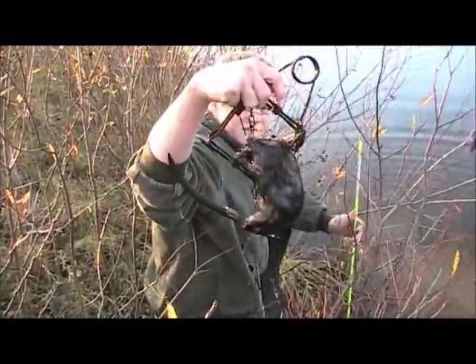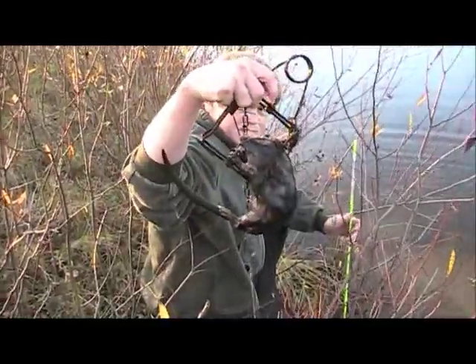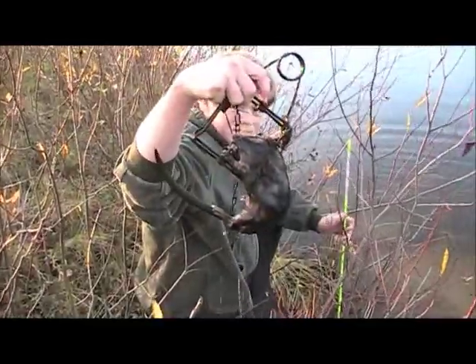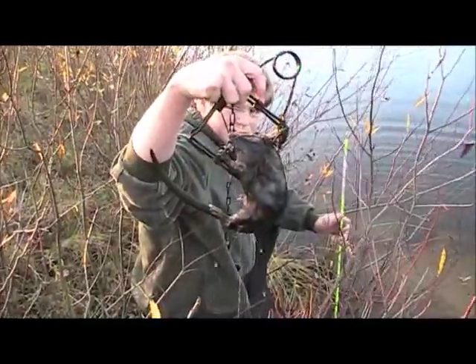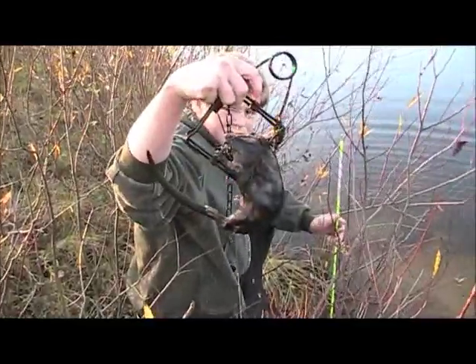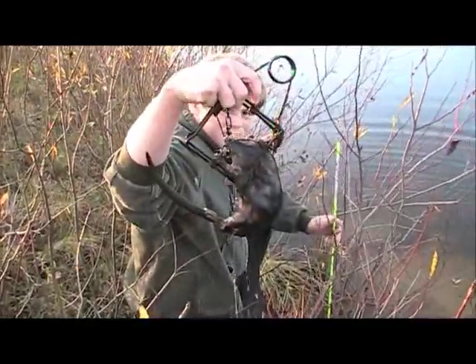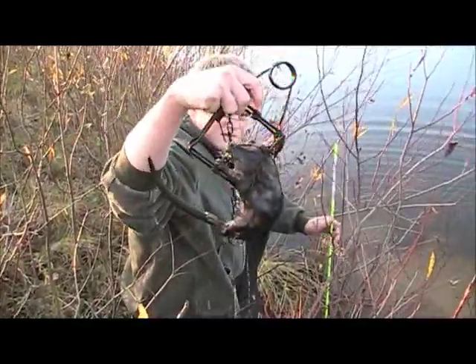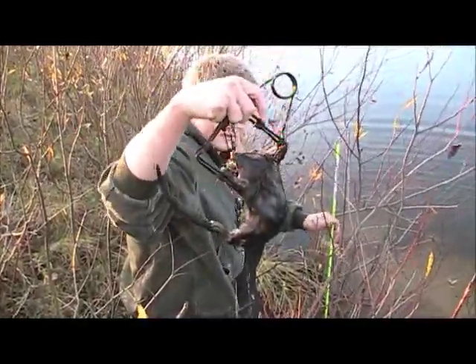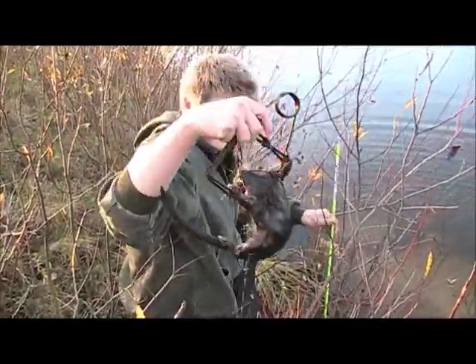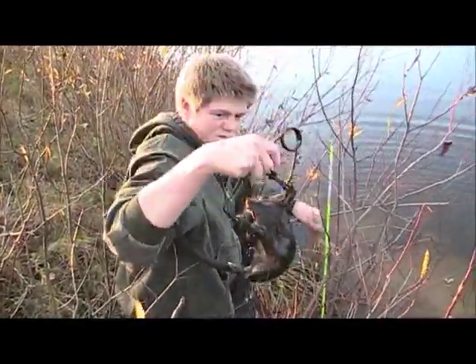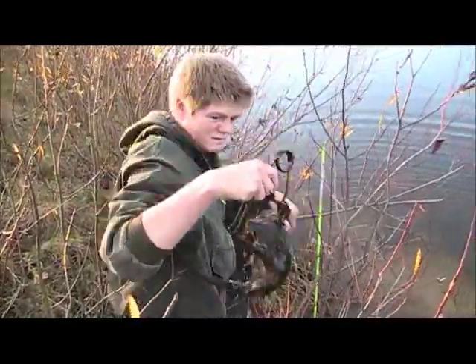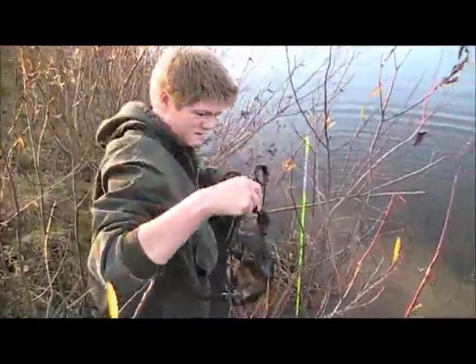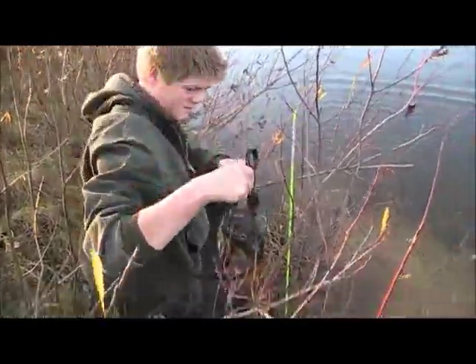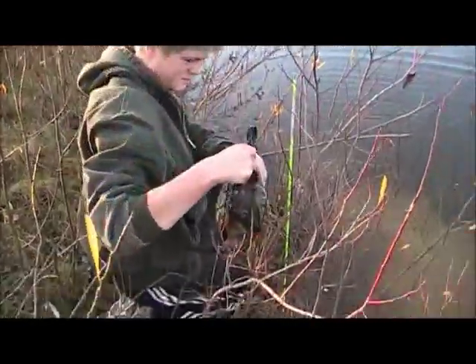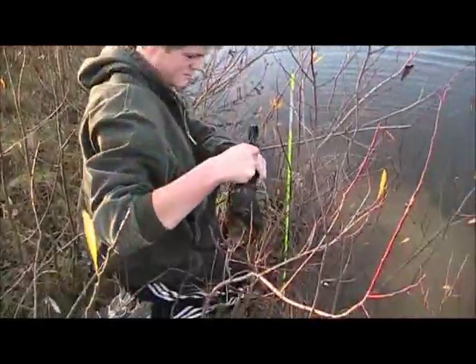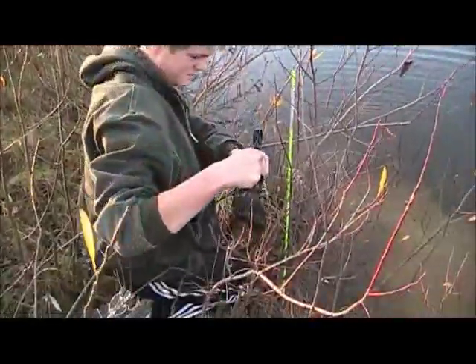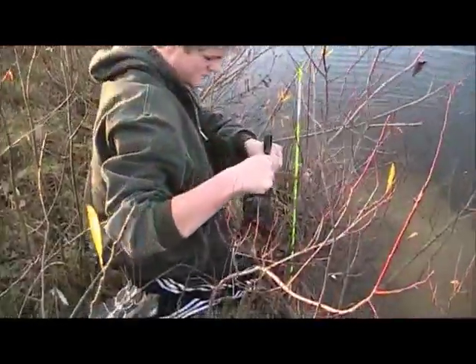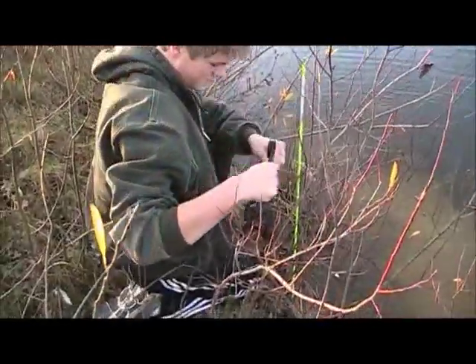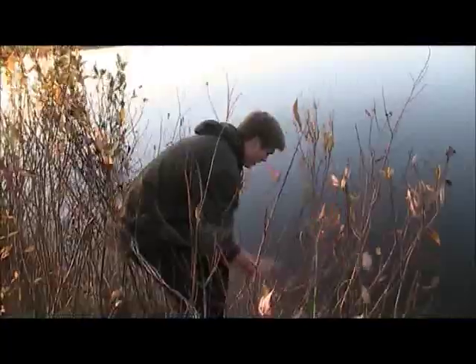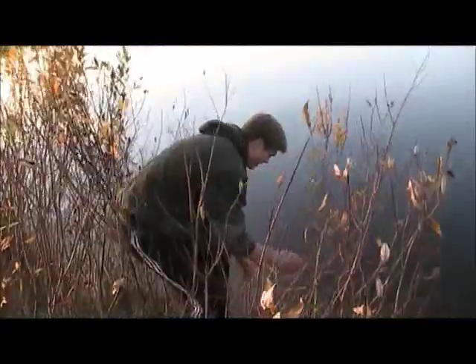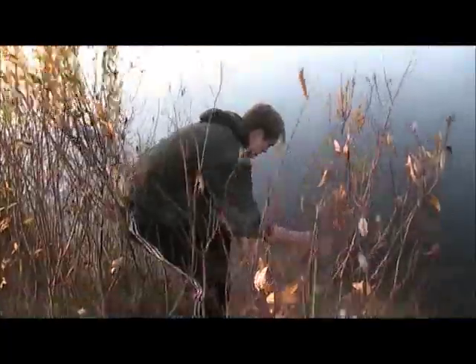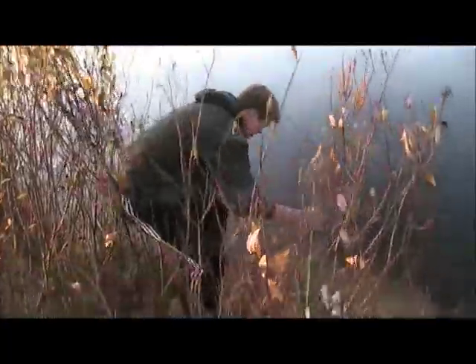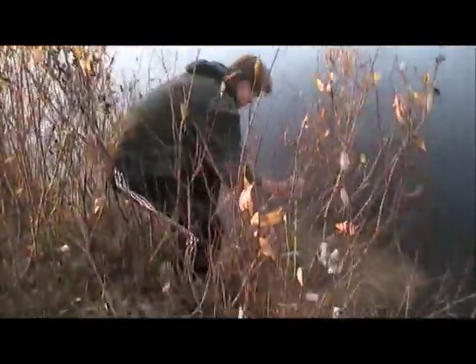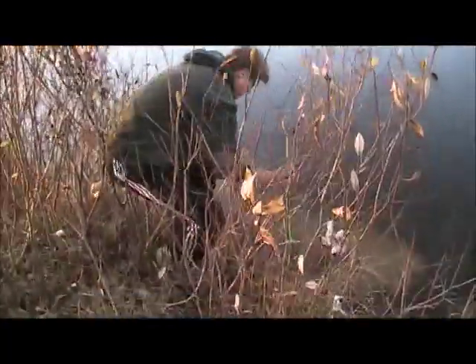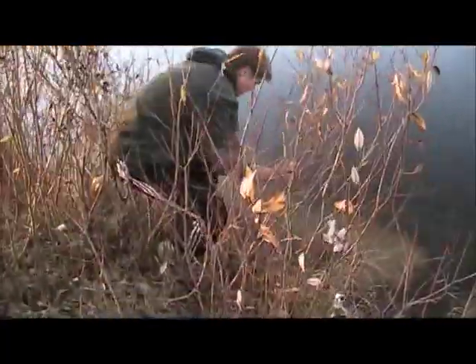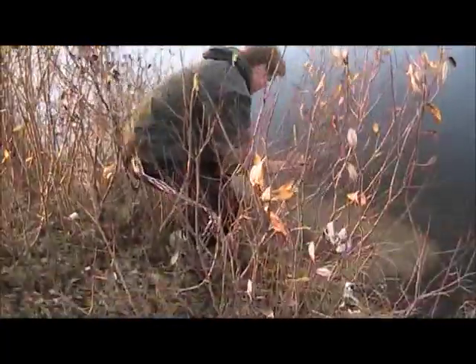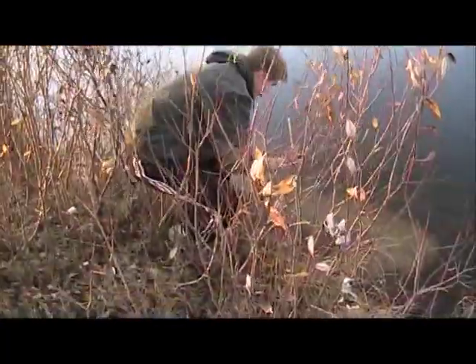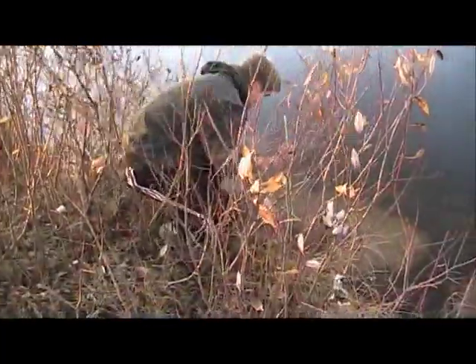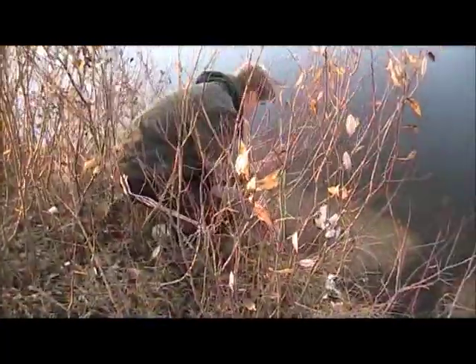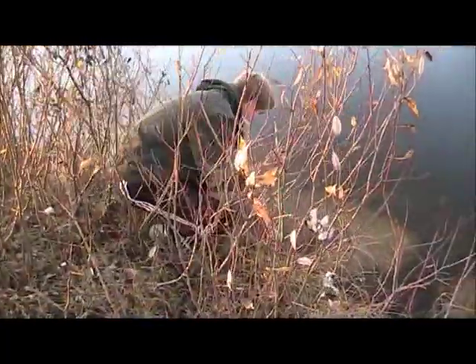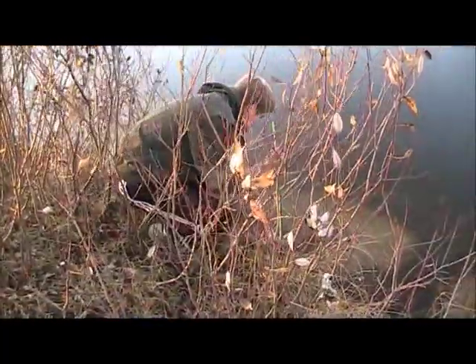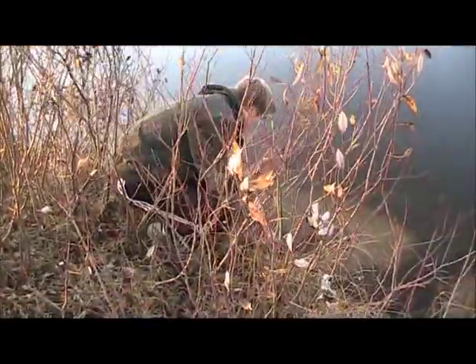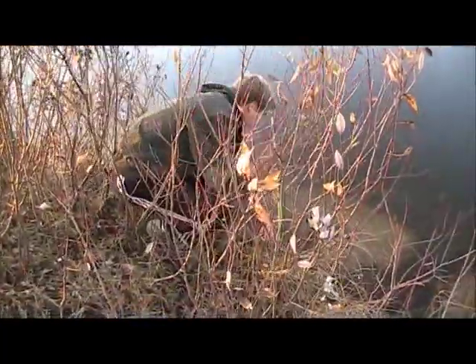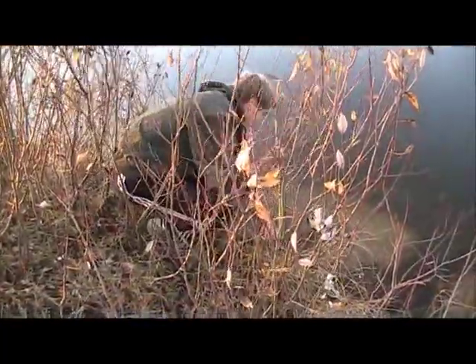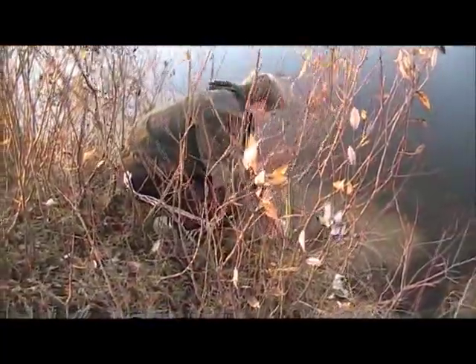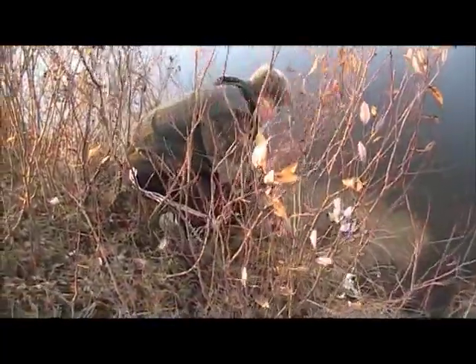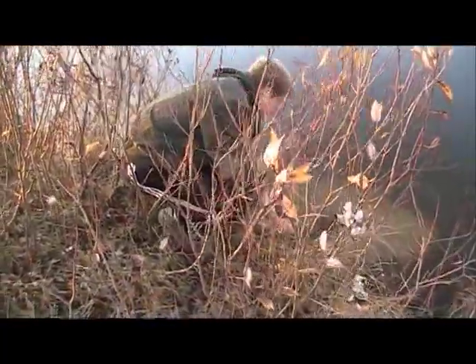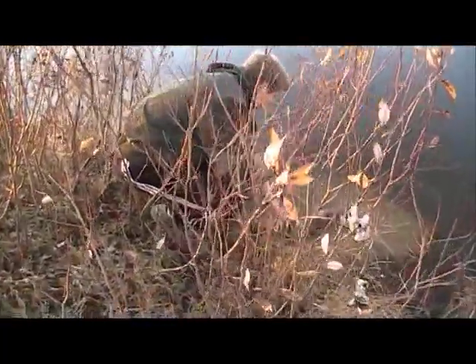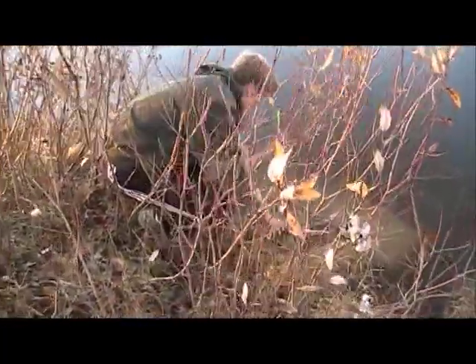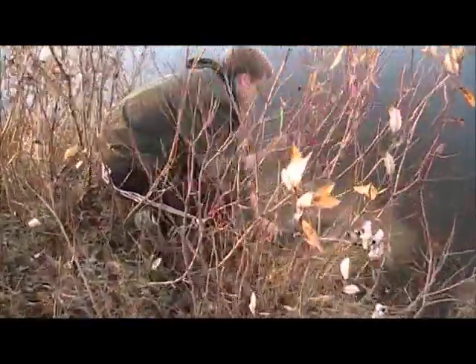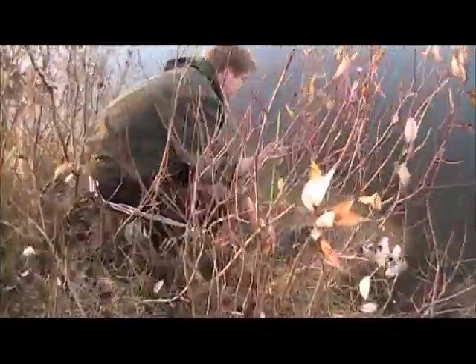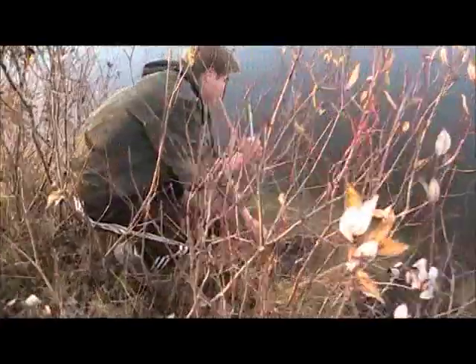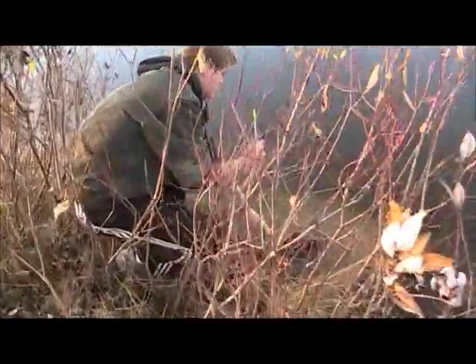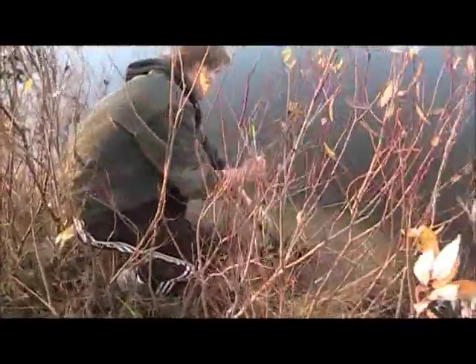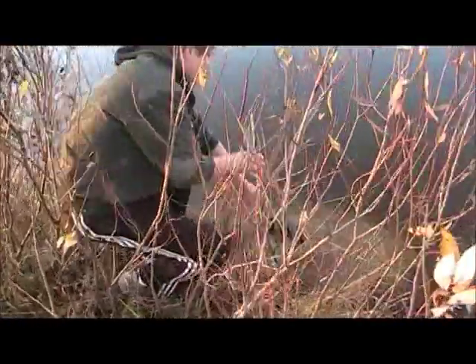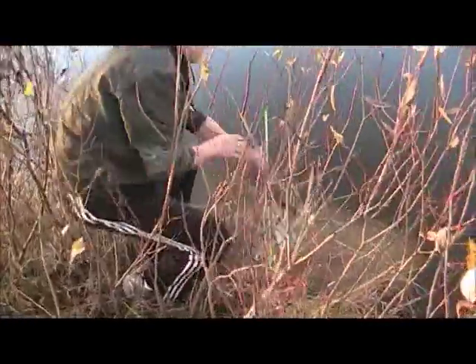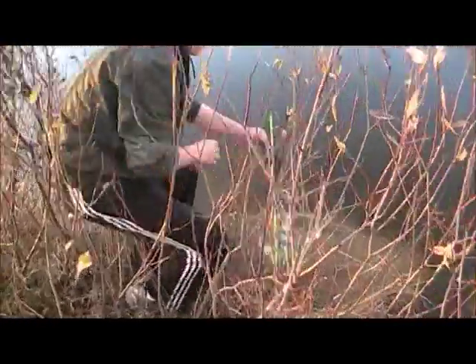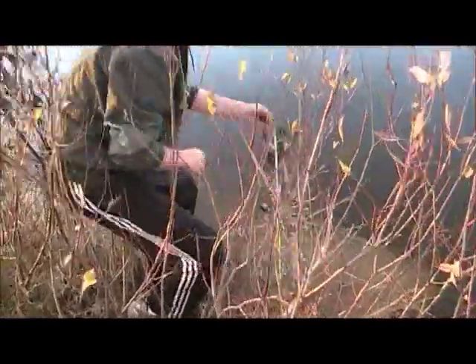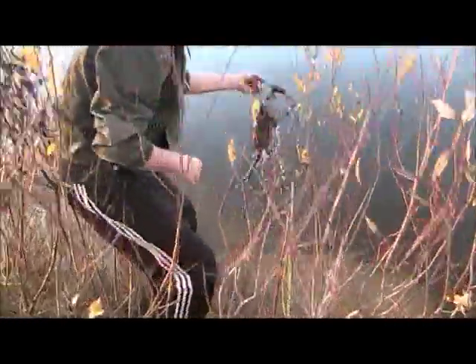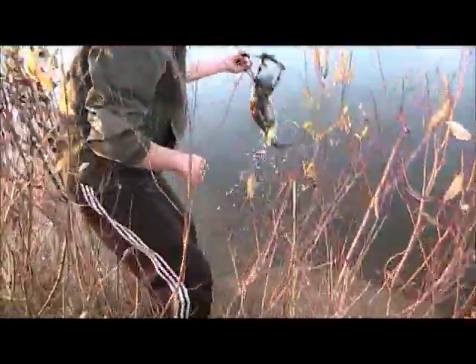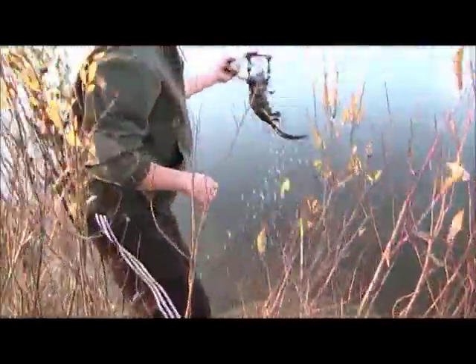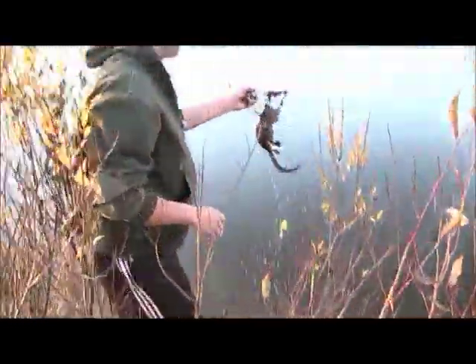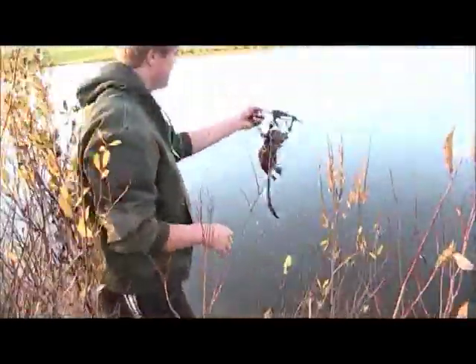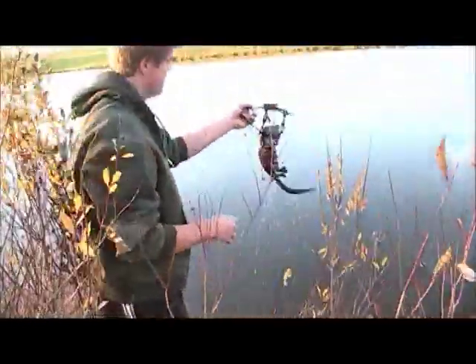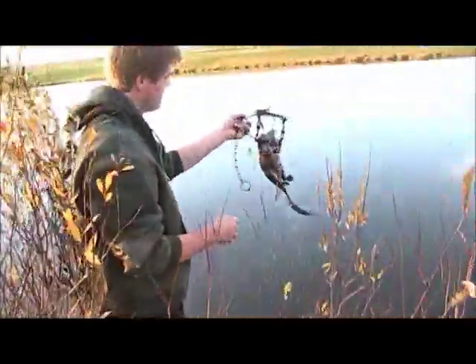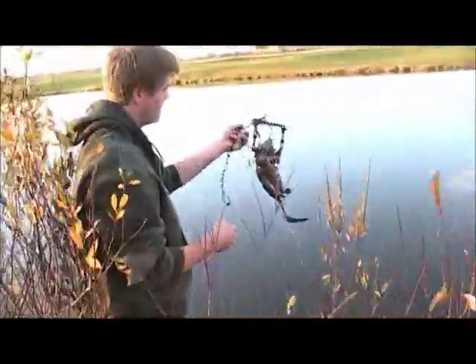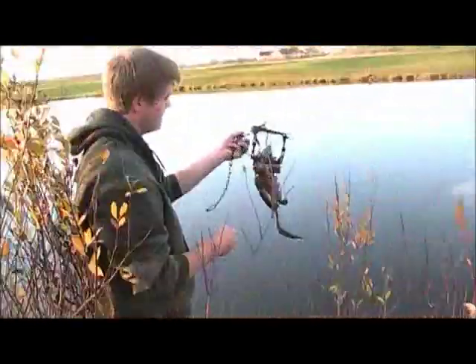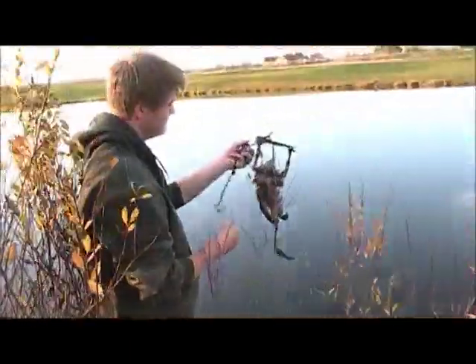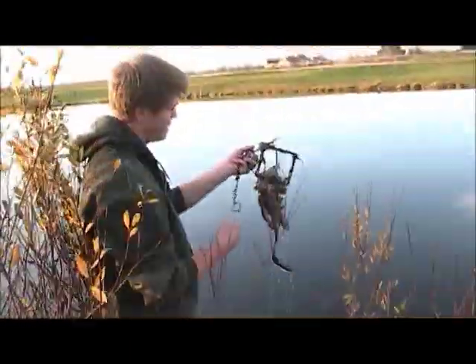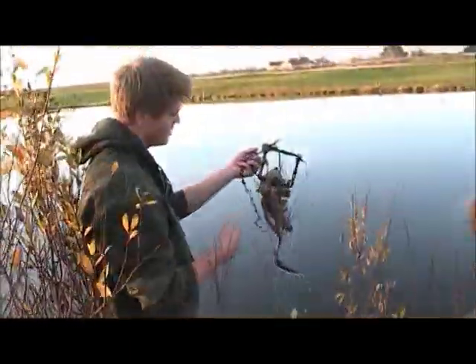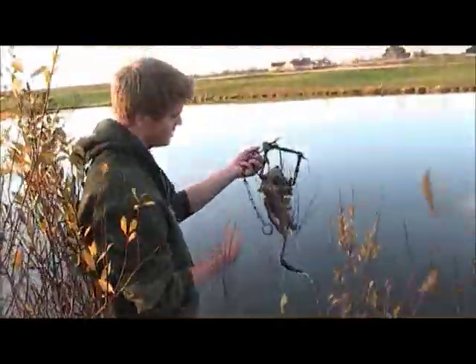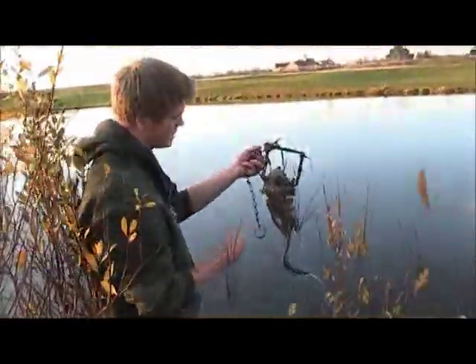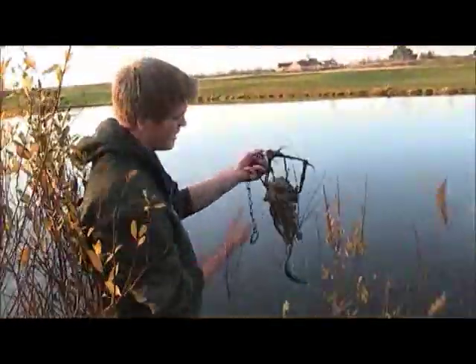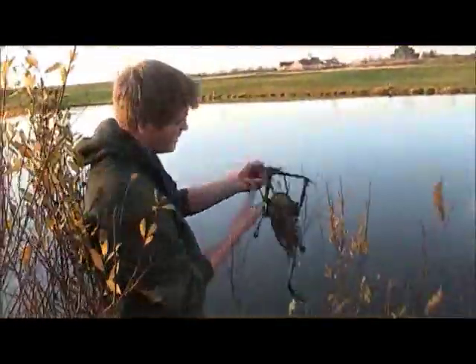Mr. Muskrat. Here's just another bank den, and as you can see, a lot of muskrat.